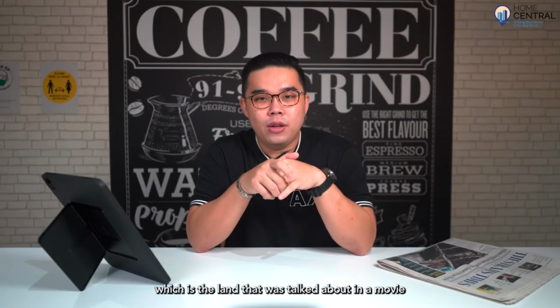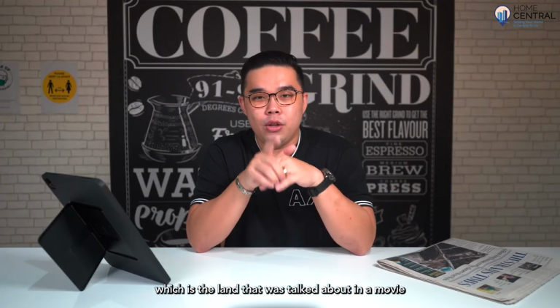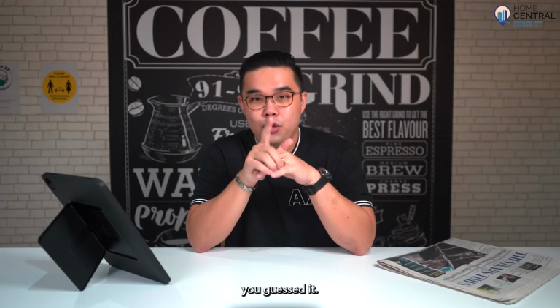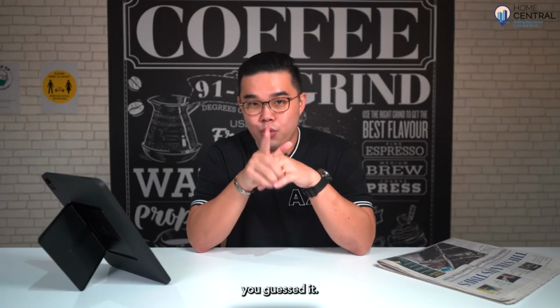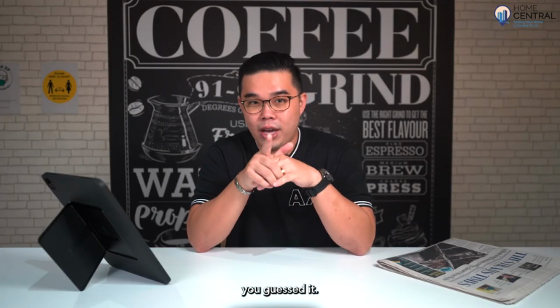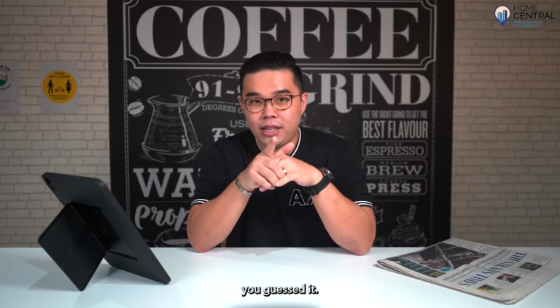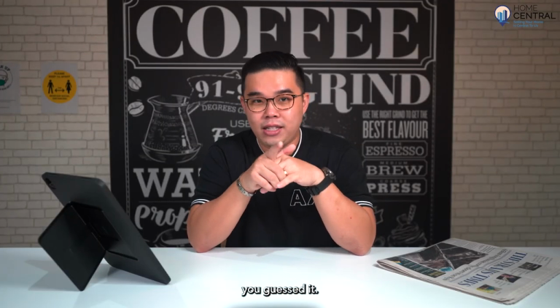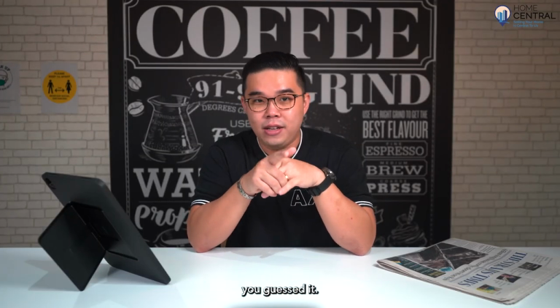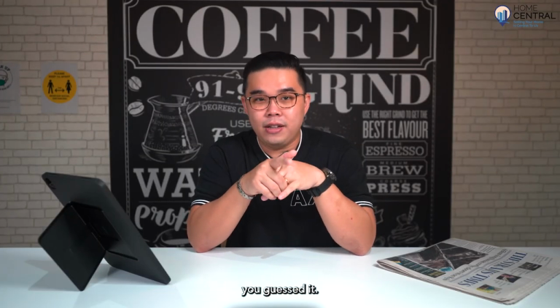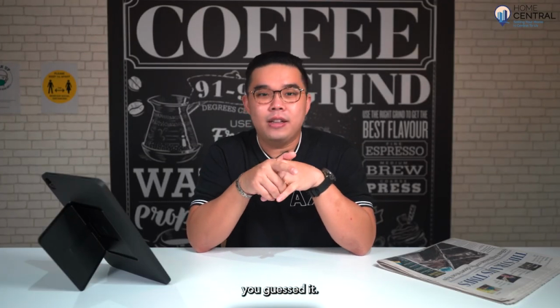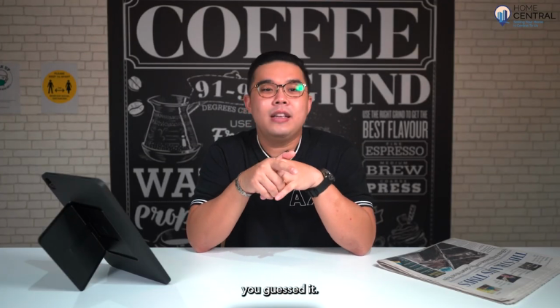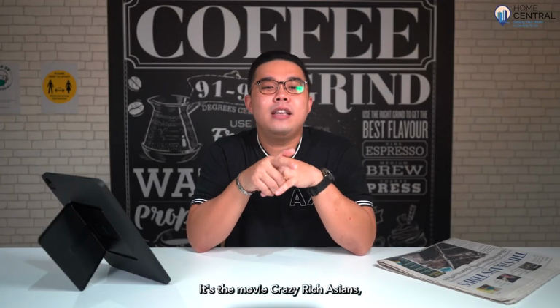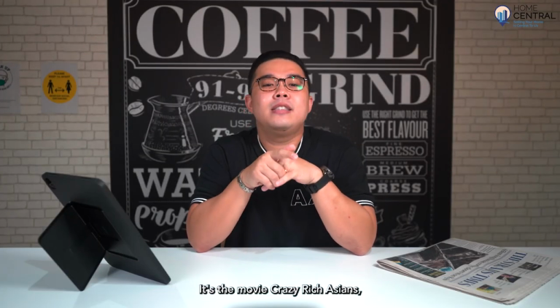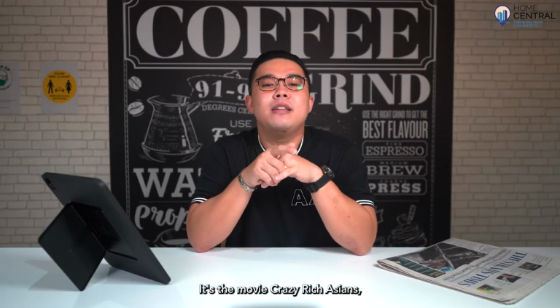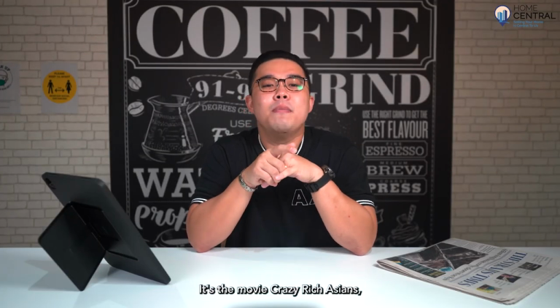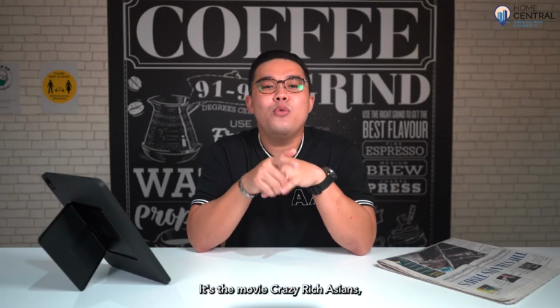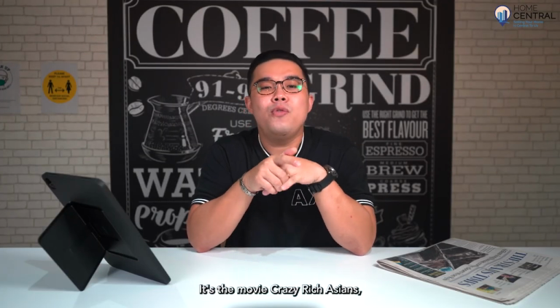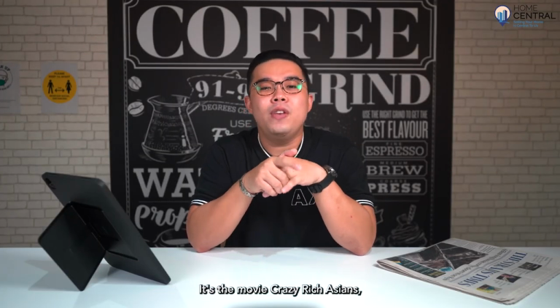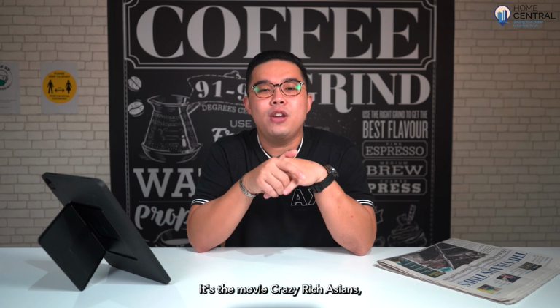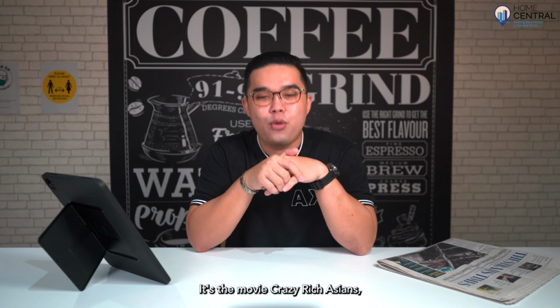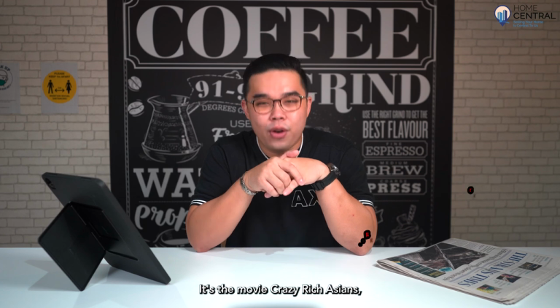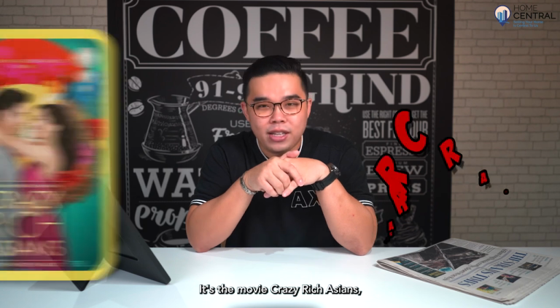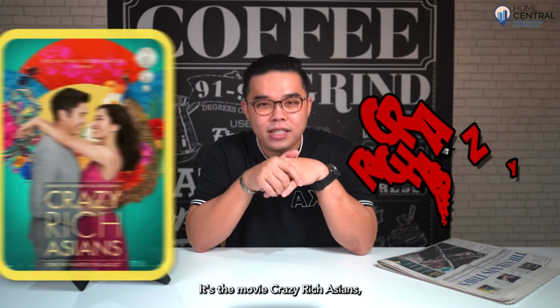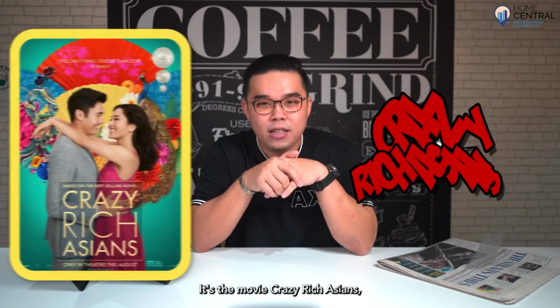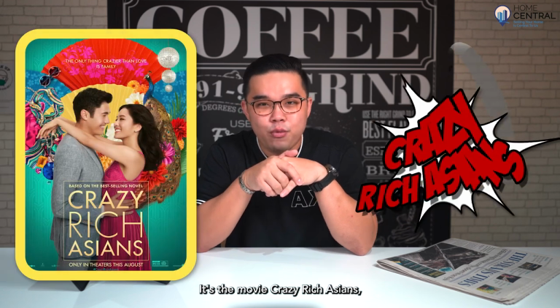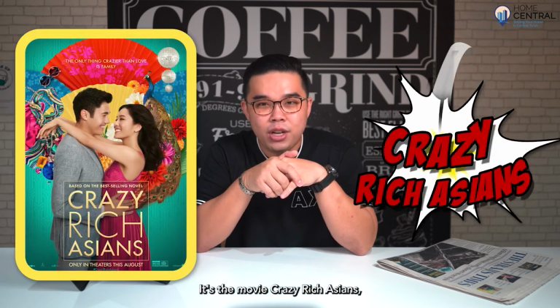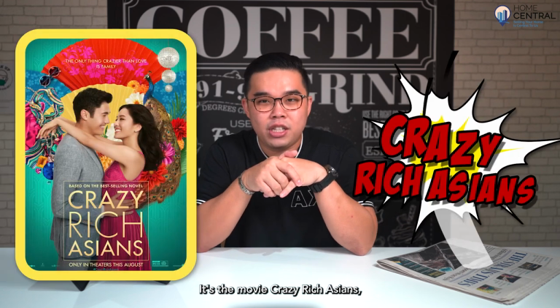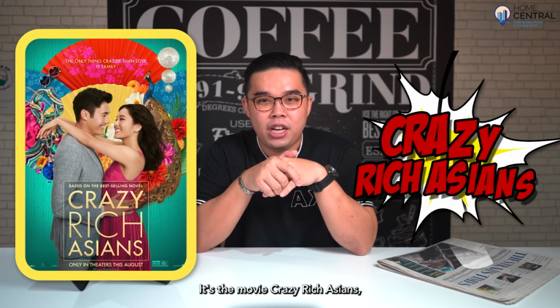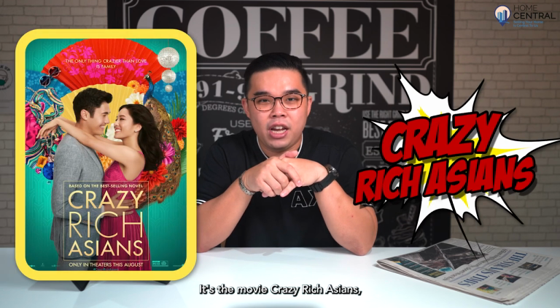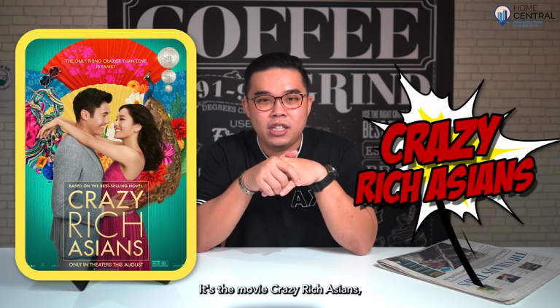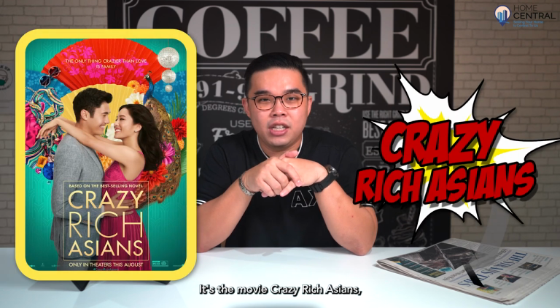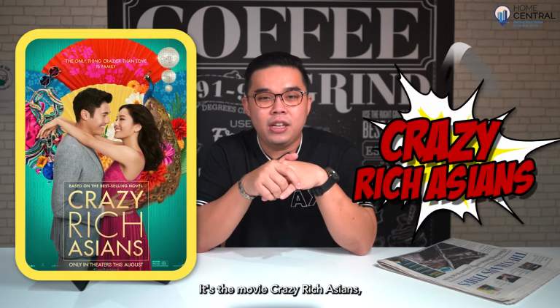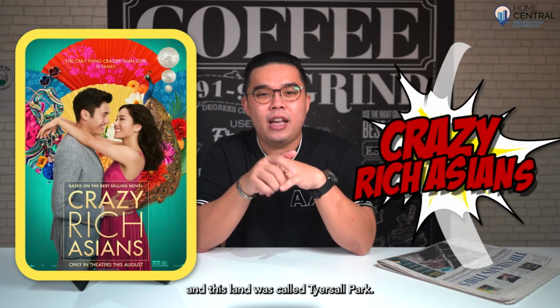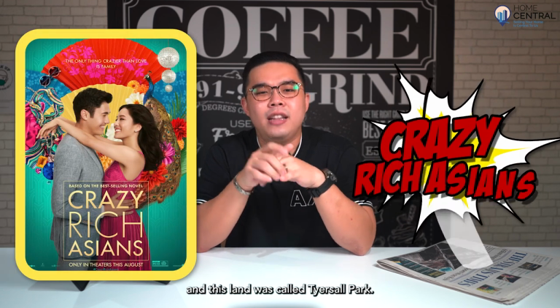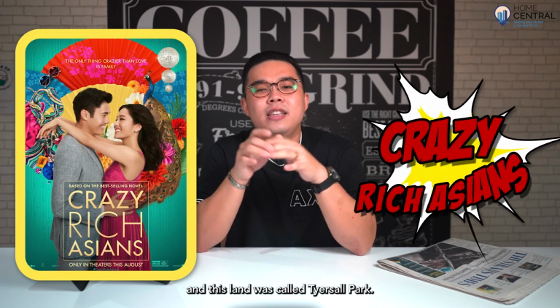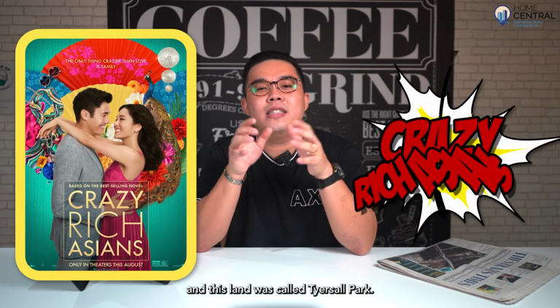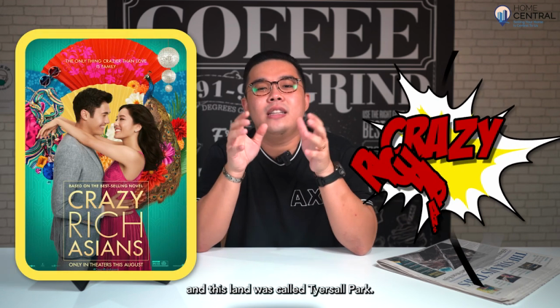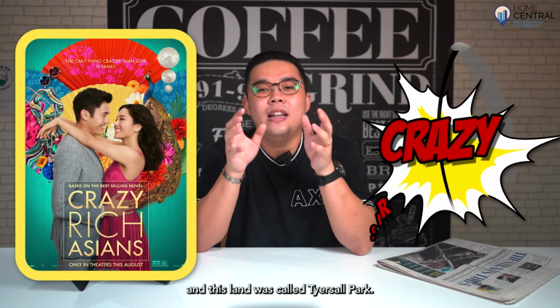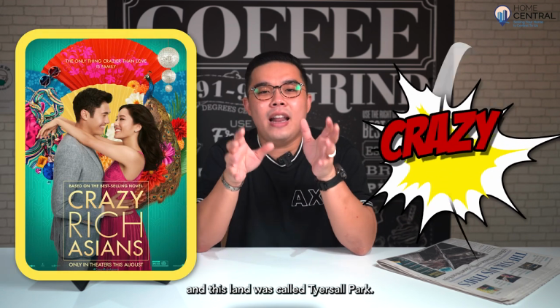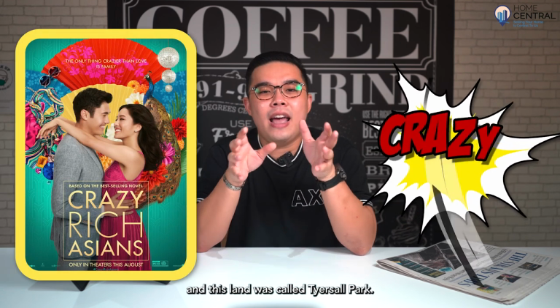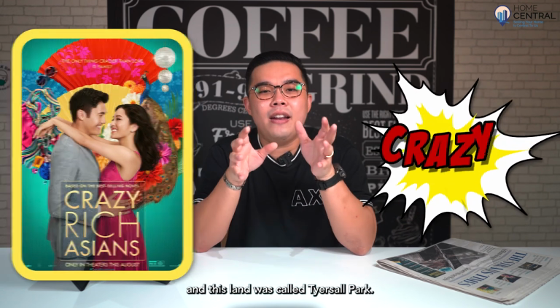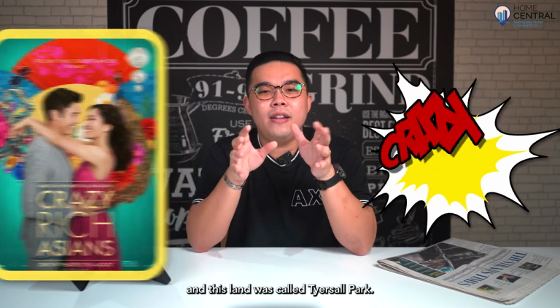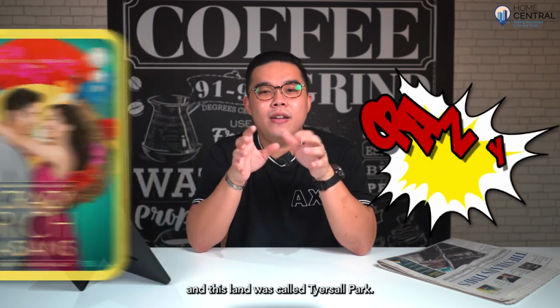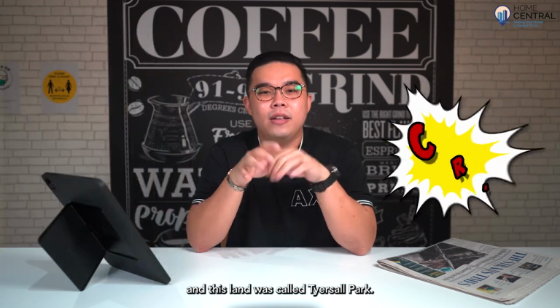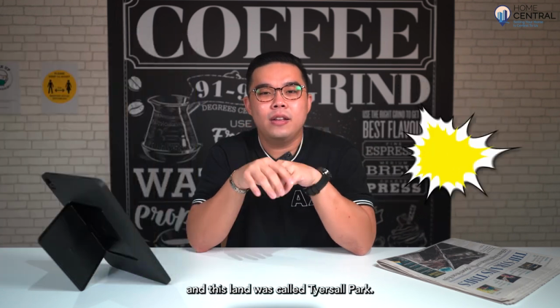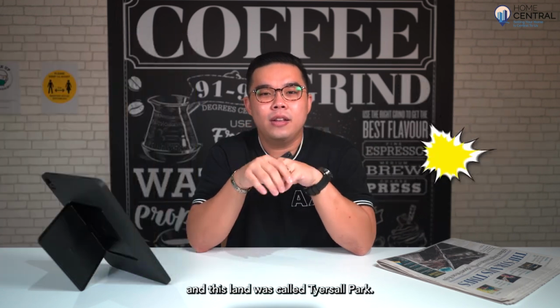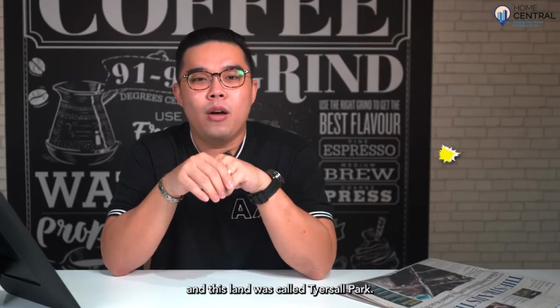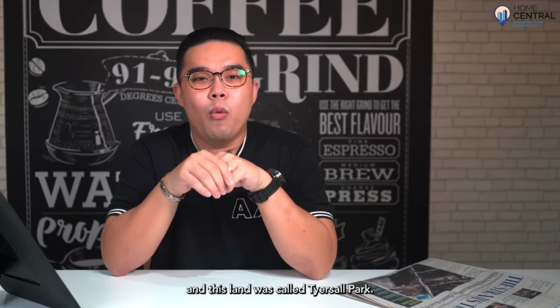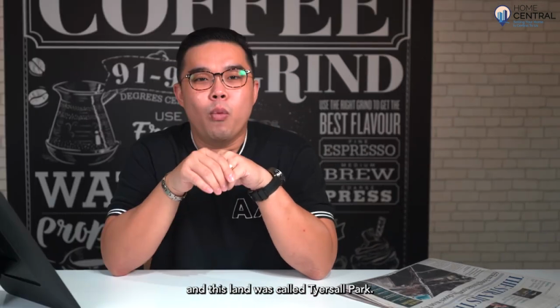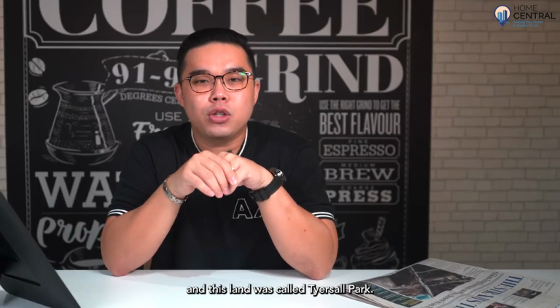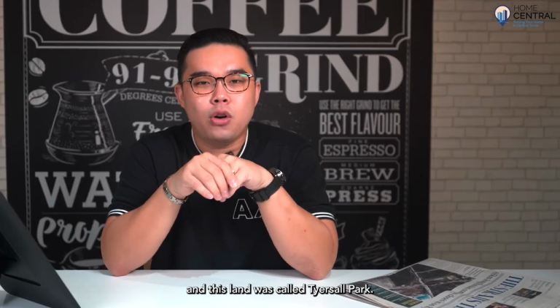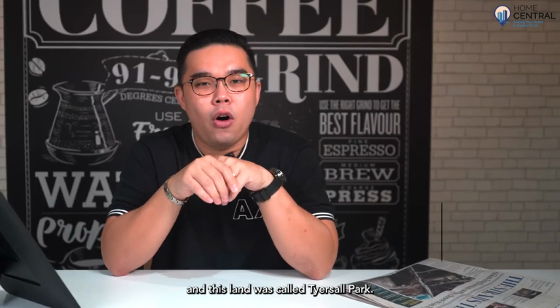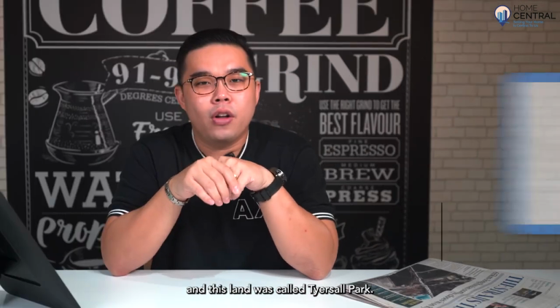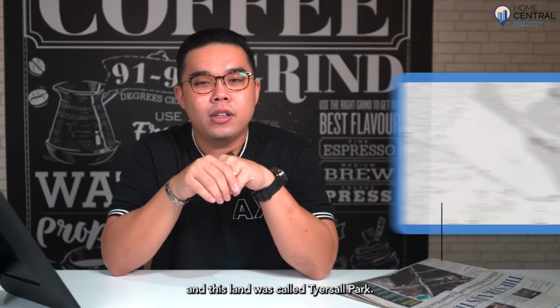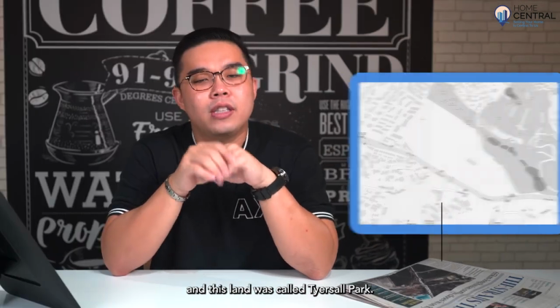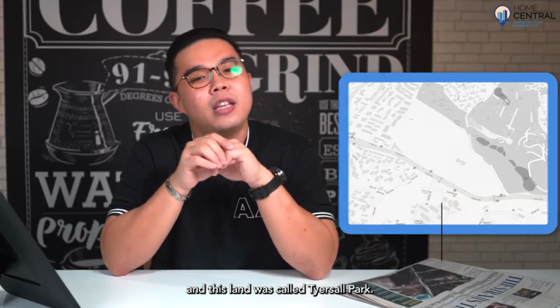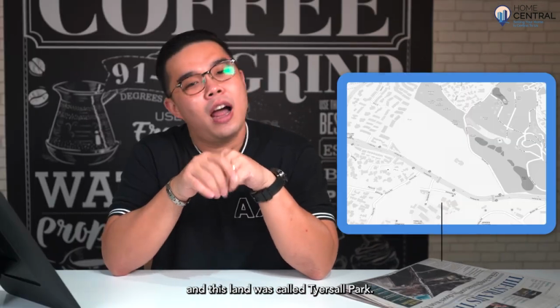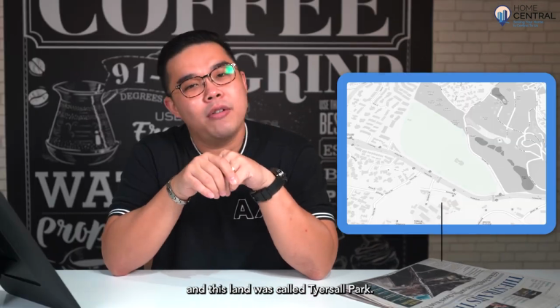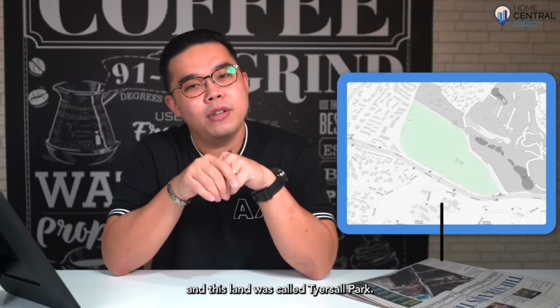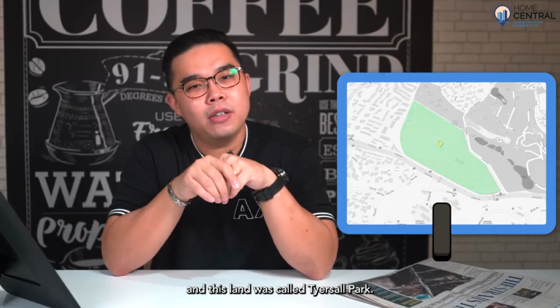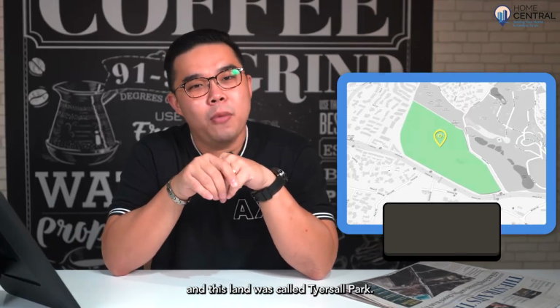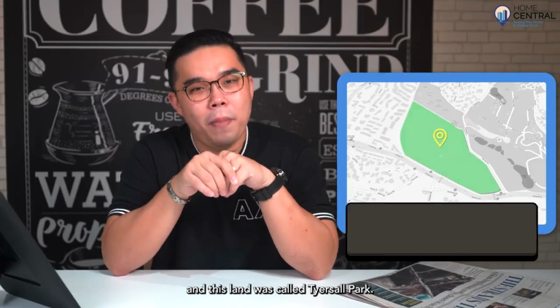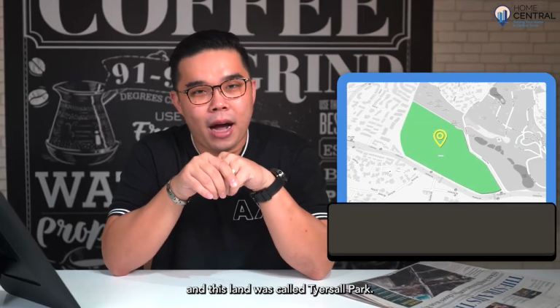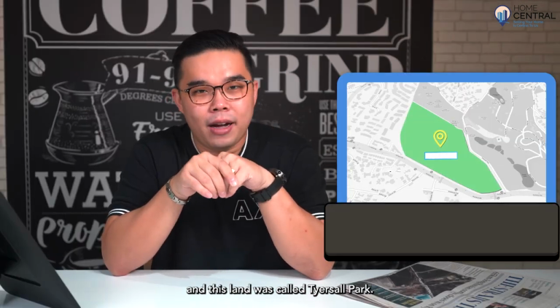Episode four is about the land that was talked about in a movie. You guessed it — it's the movie Crazy Rich Asians, and this land was called Tyersall Park.